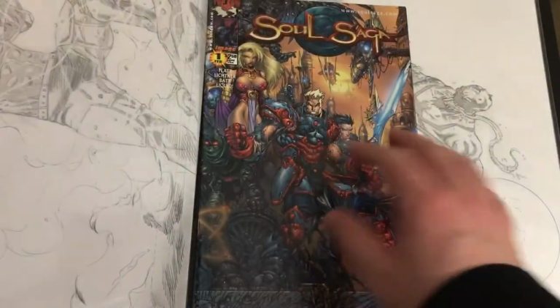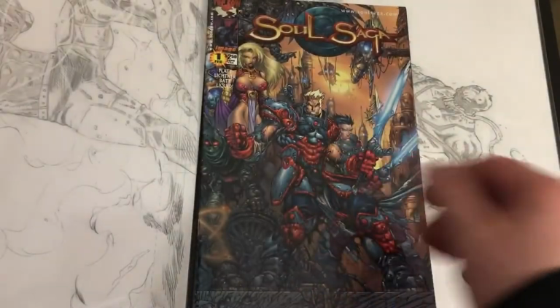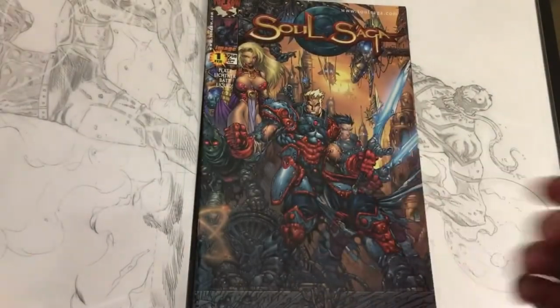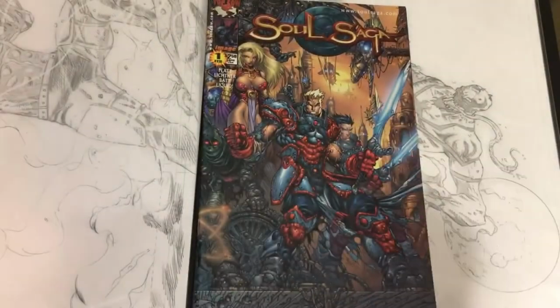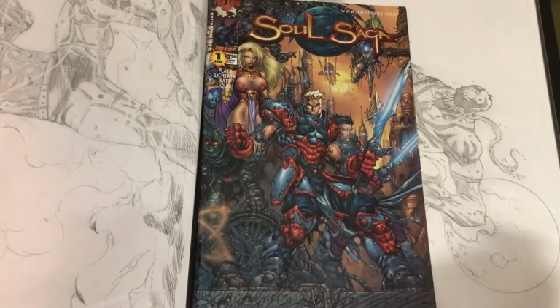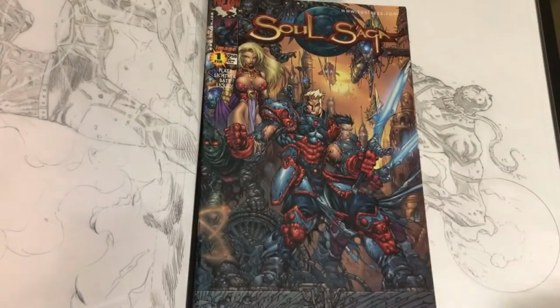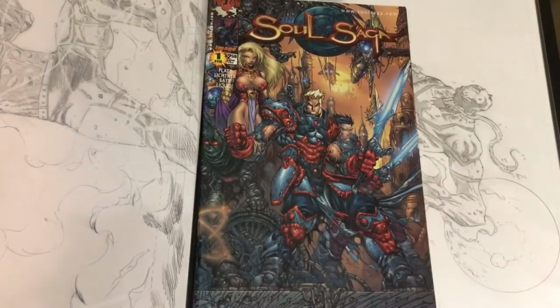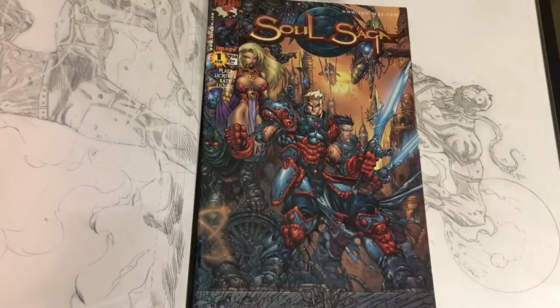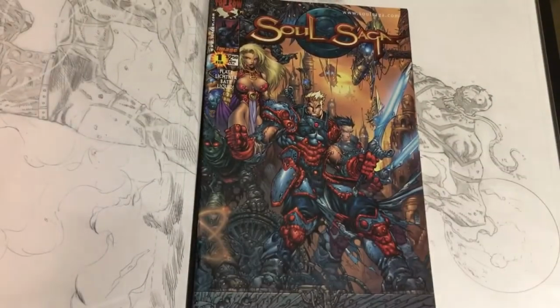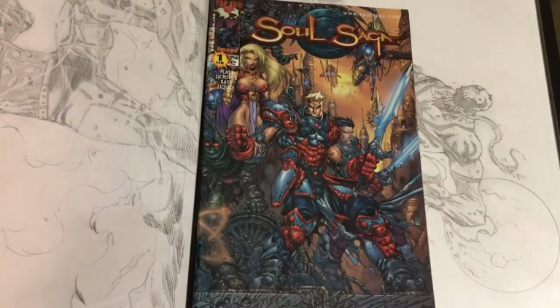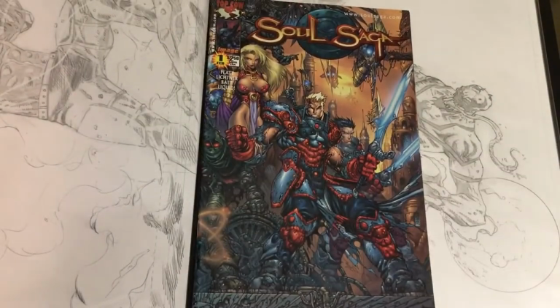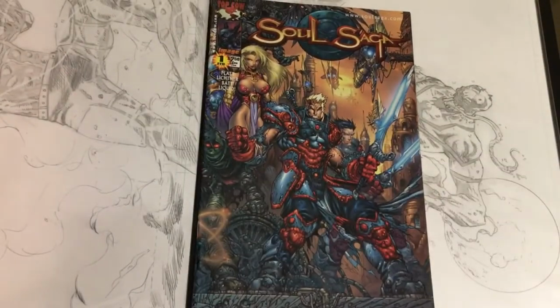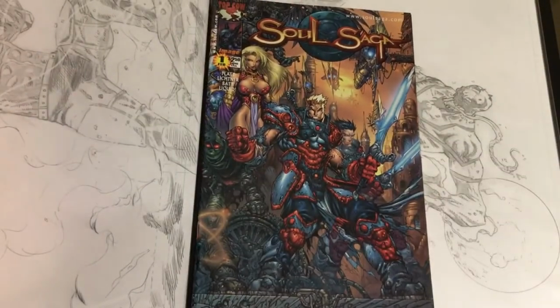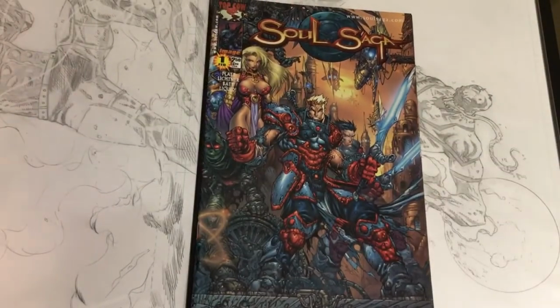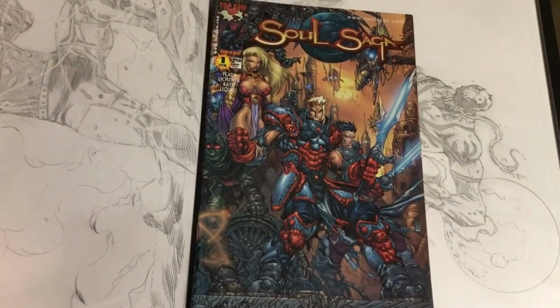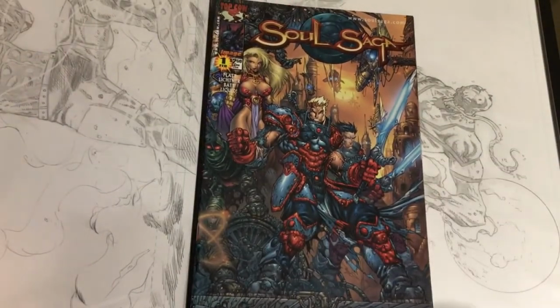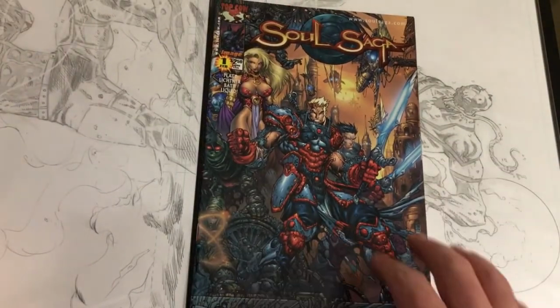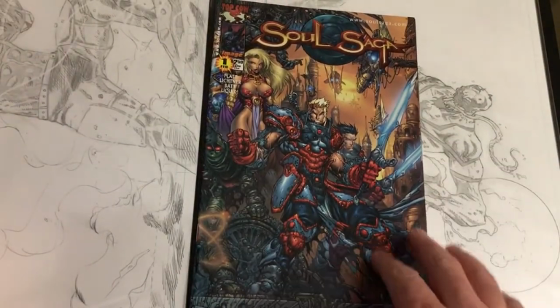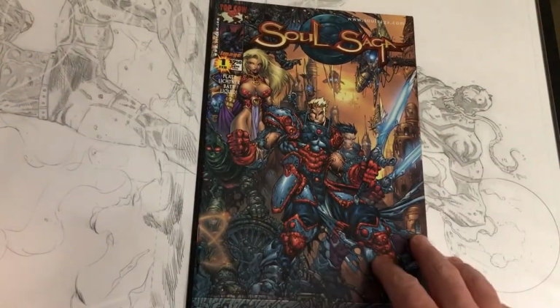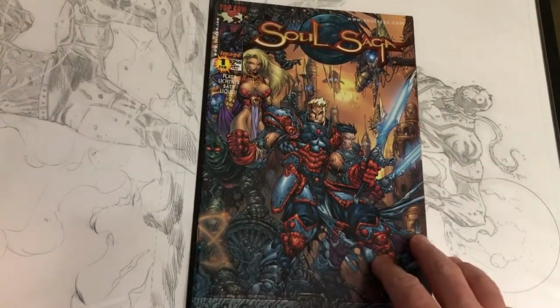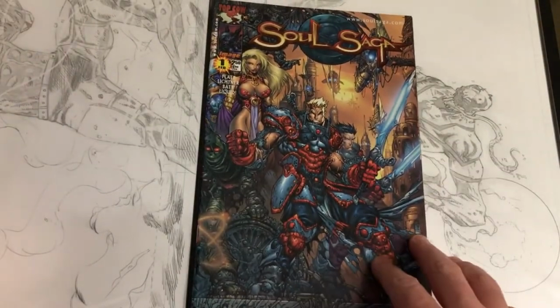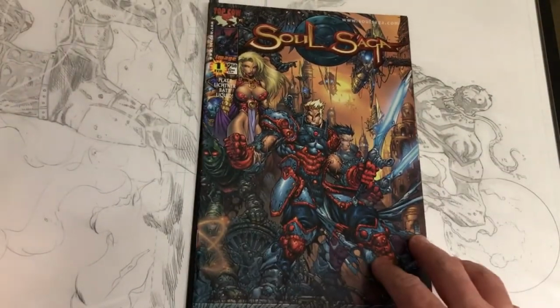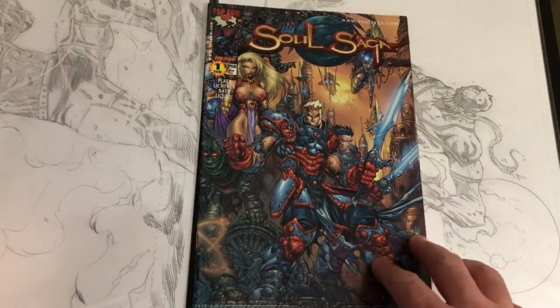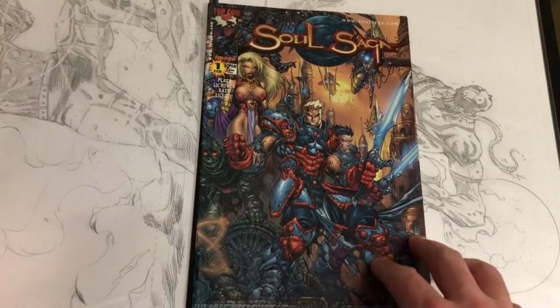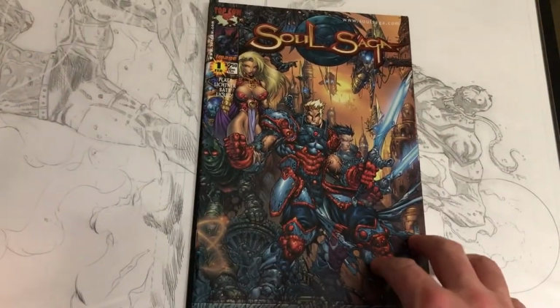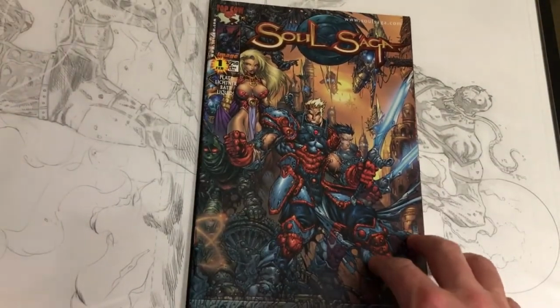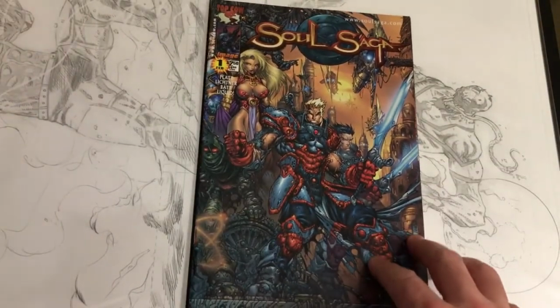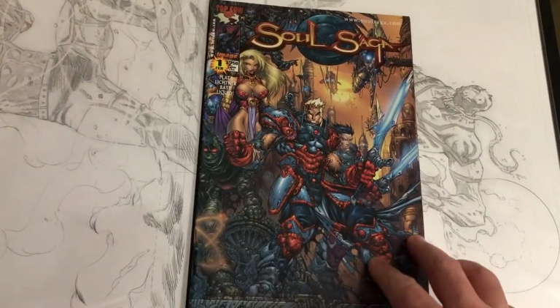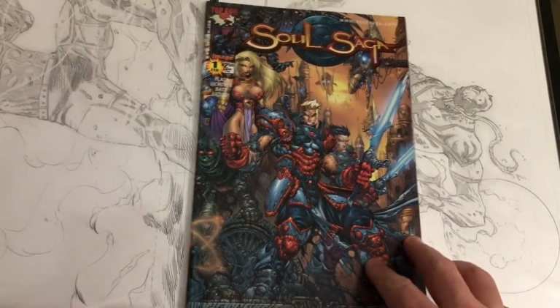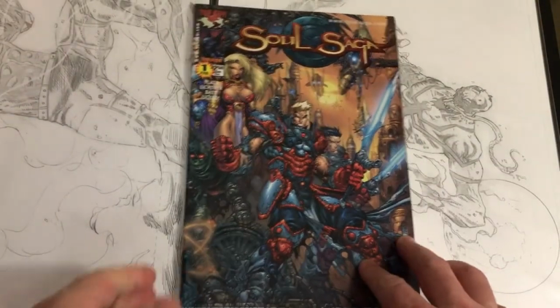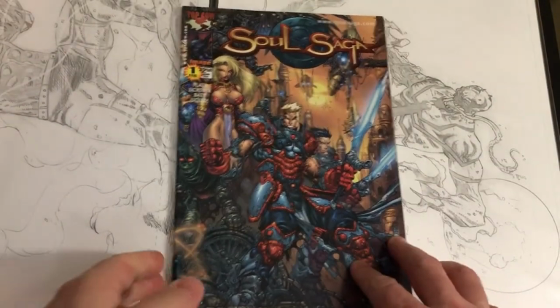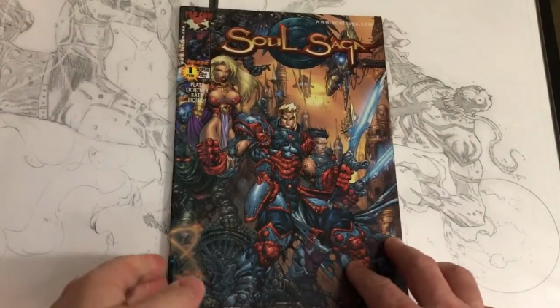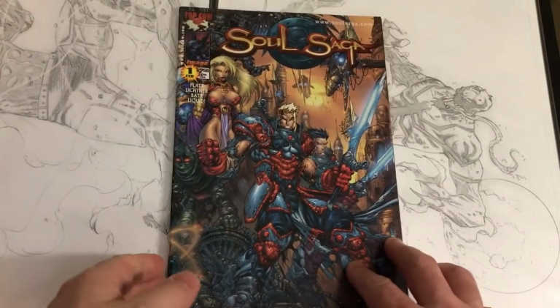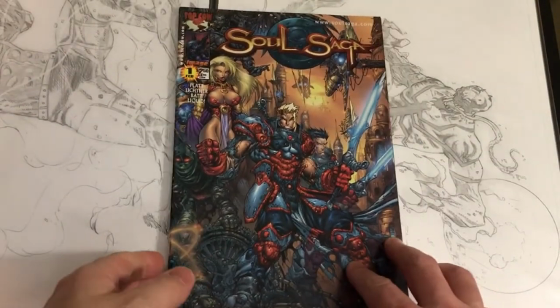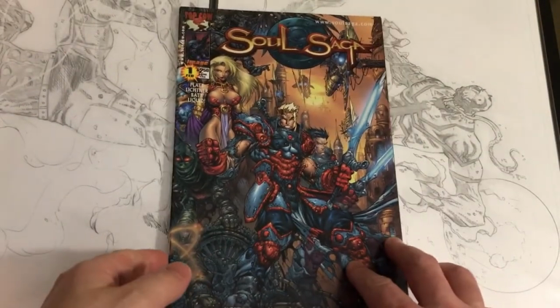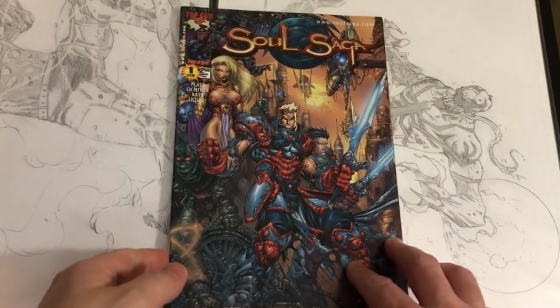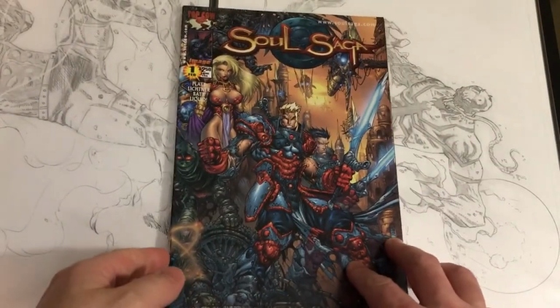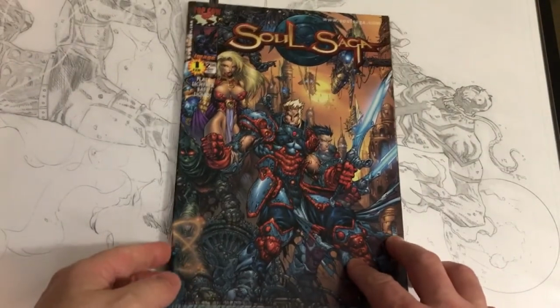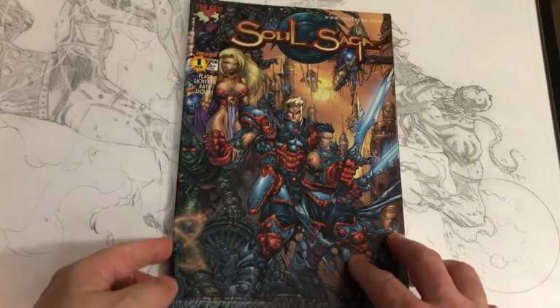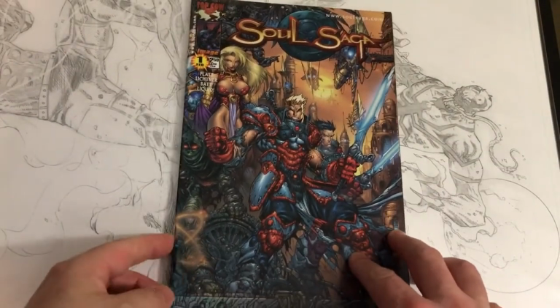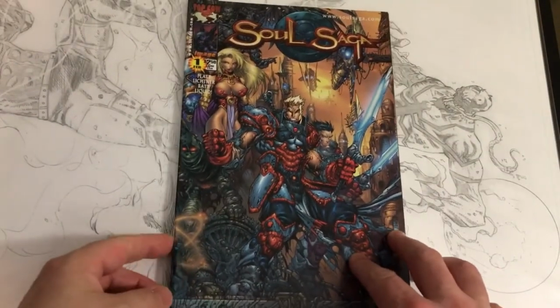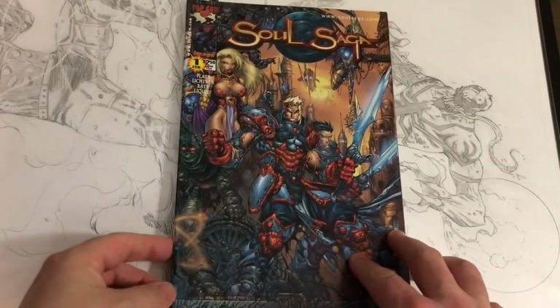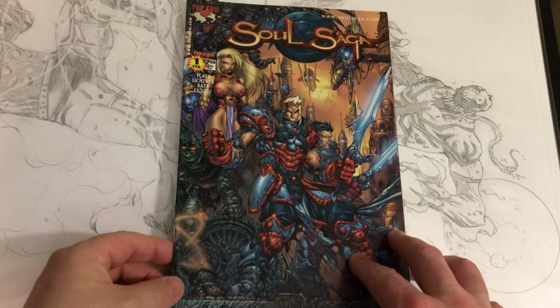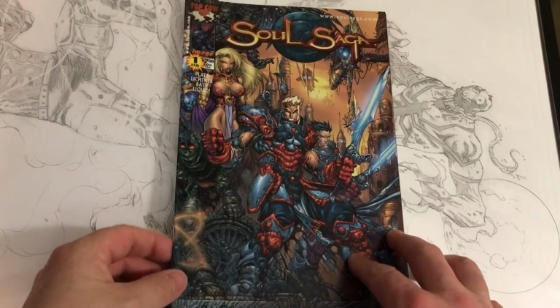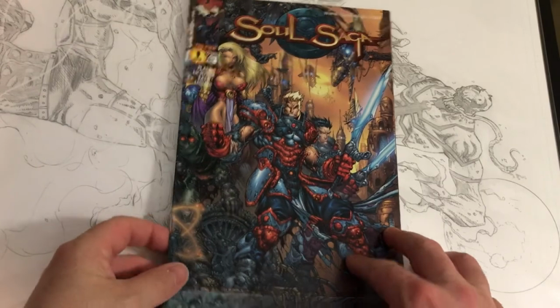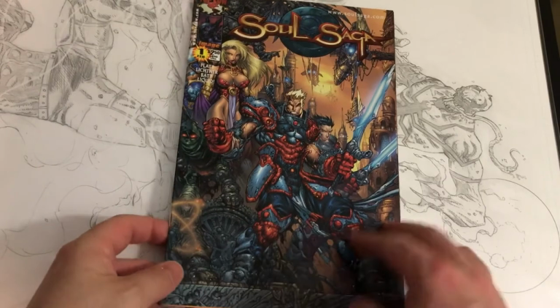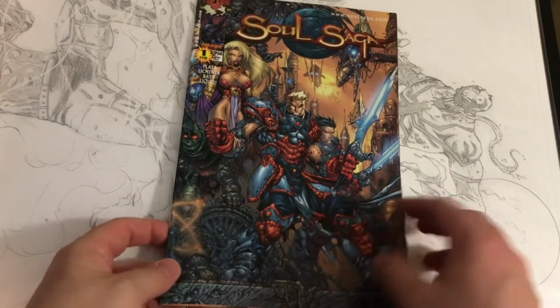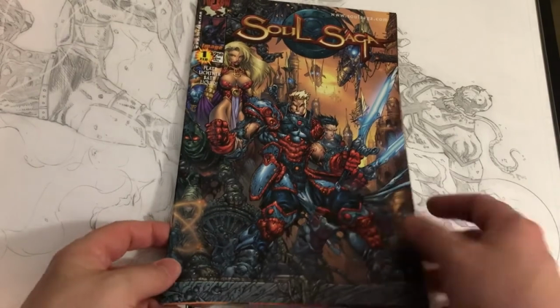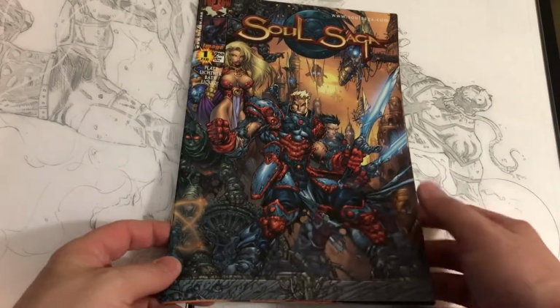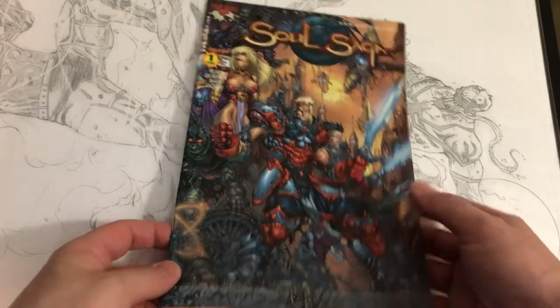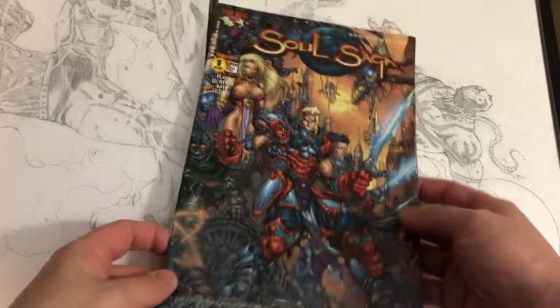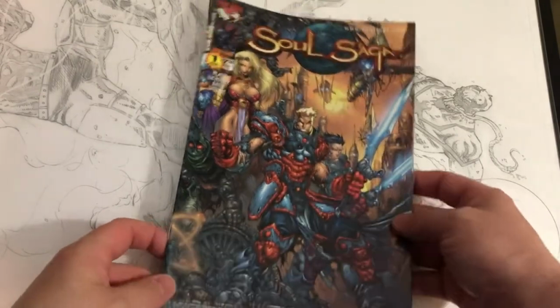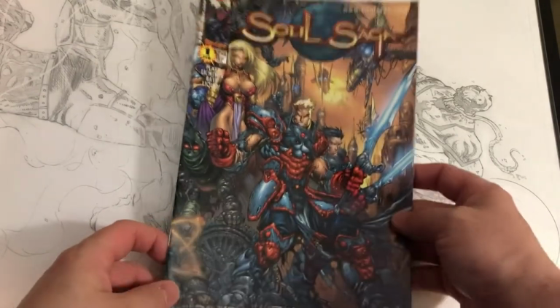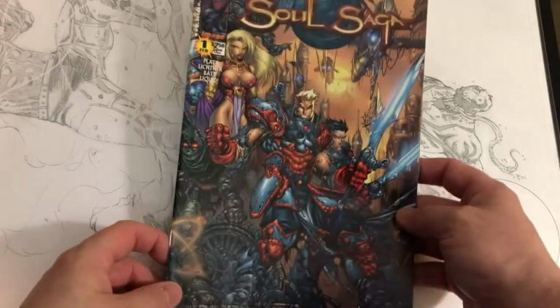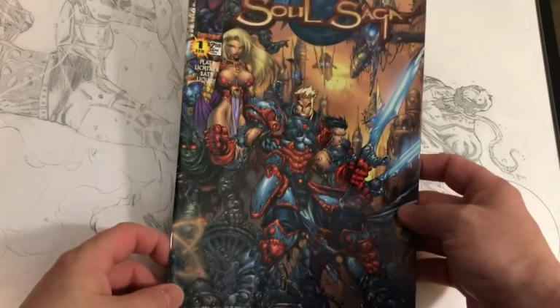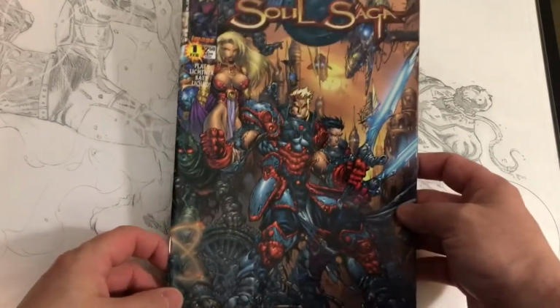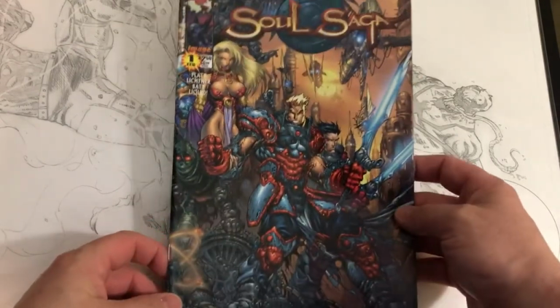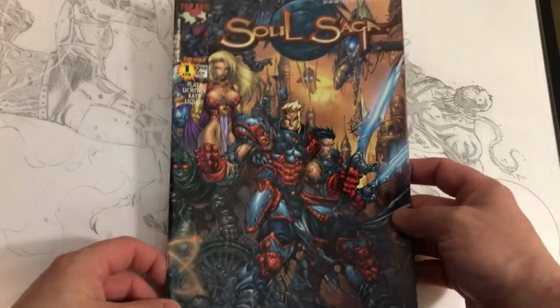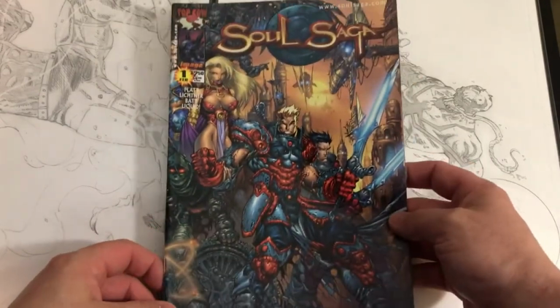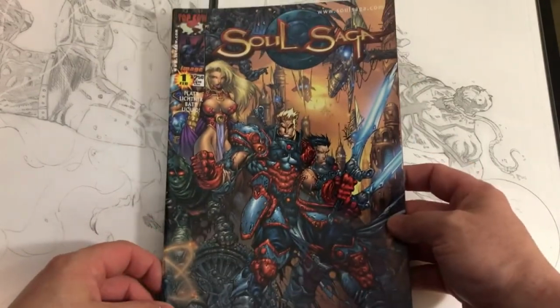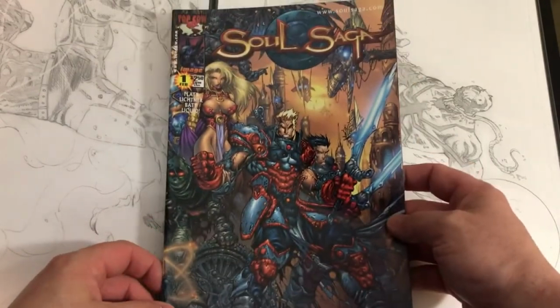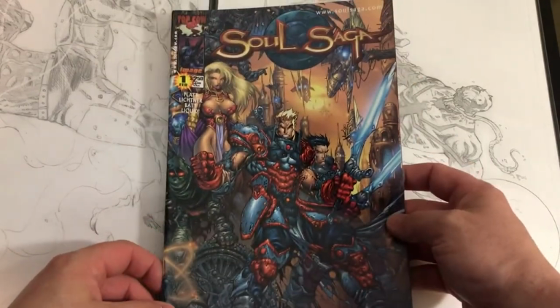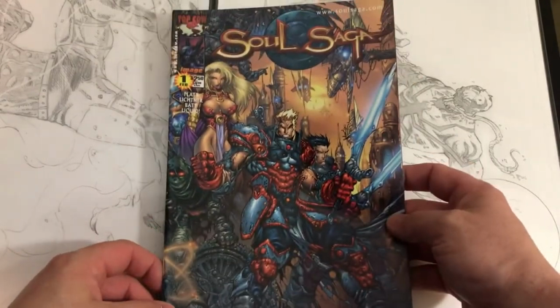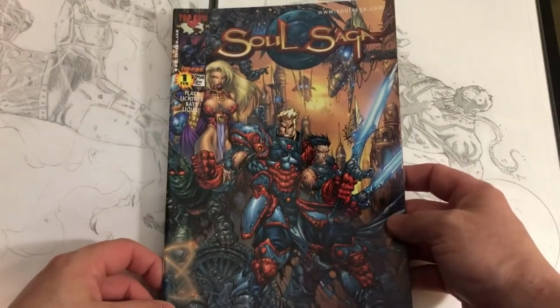All right, here we go again — appreciating comic book art. Stephen Platt, Soul Saga.